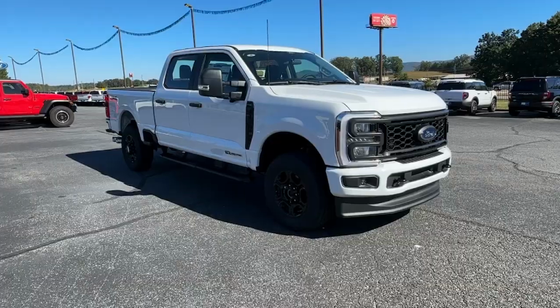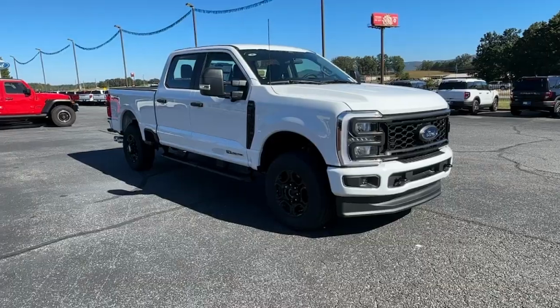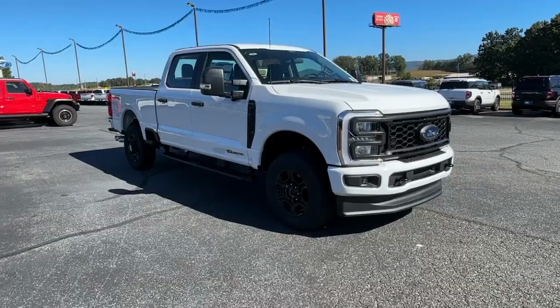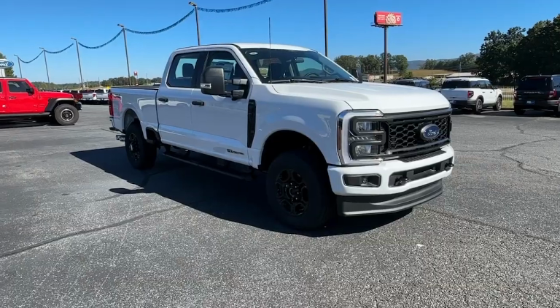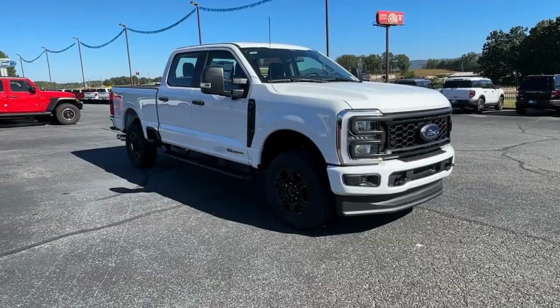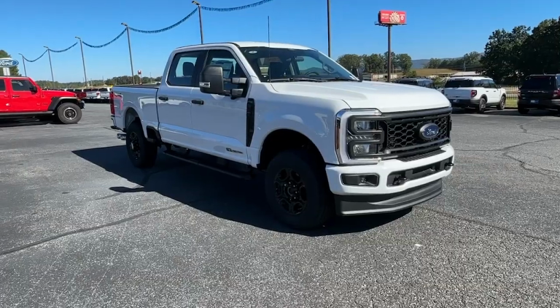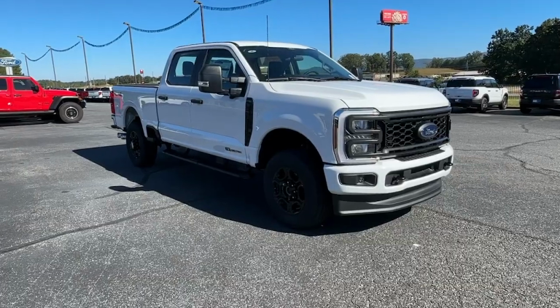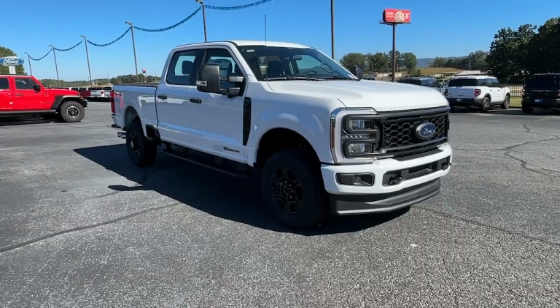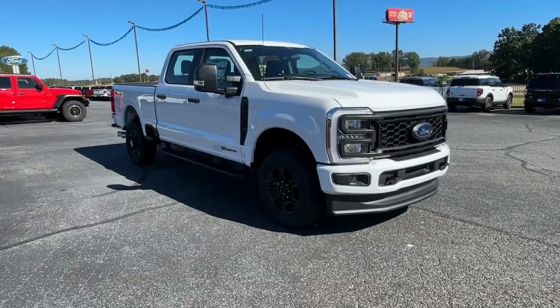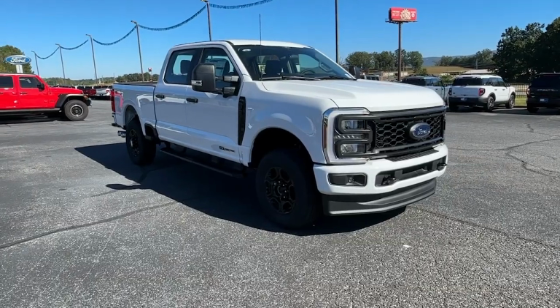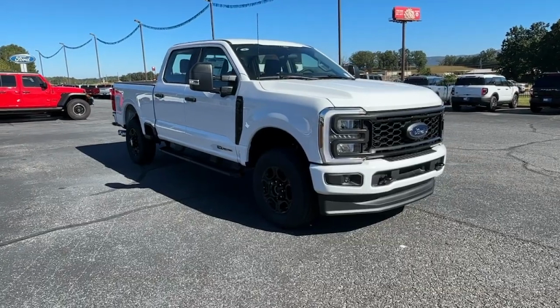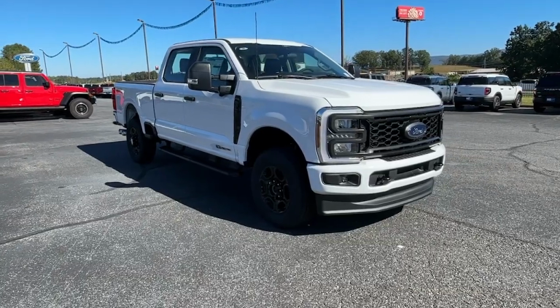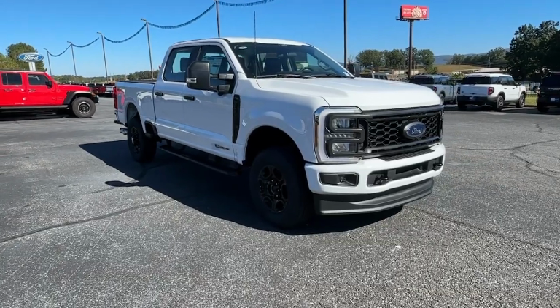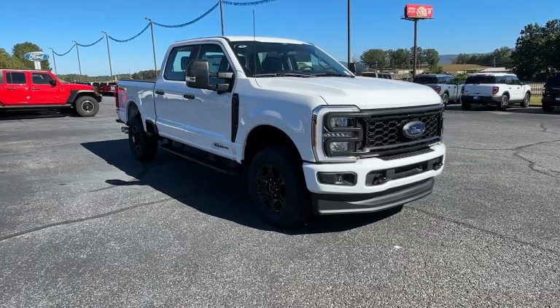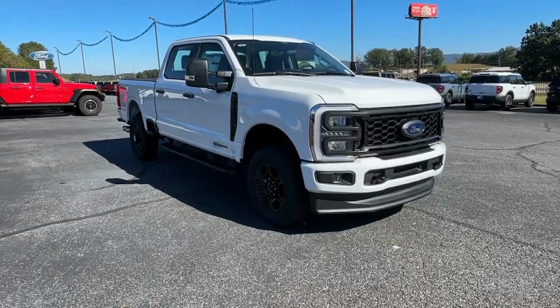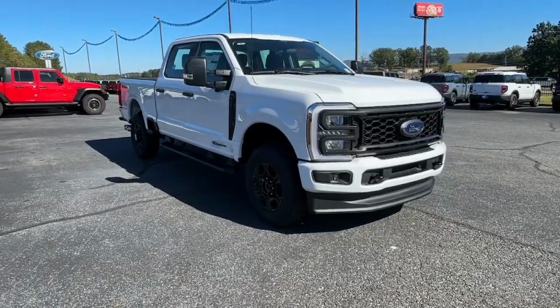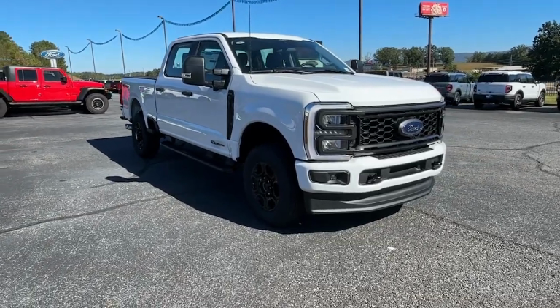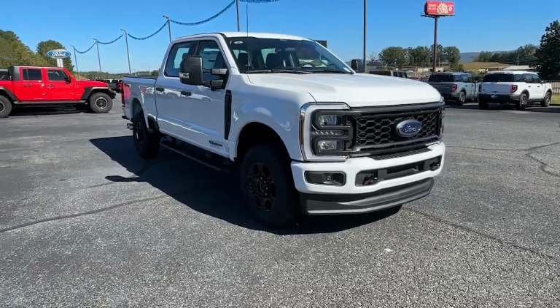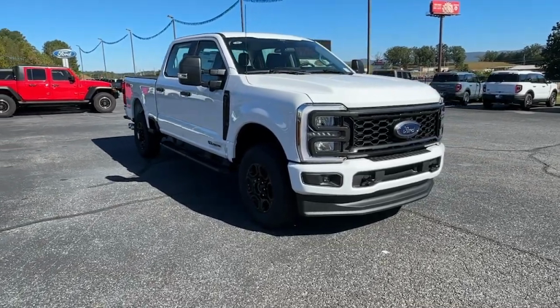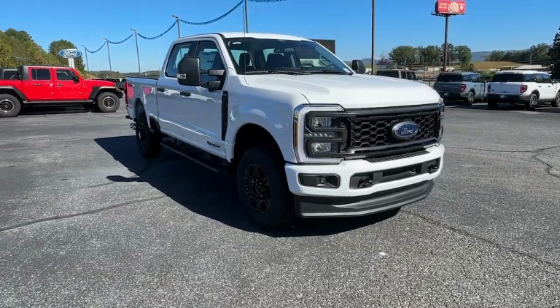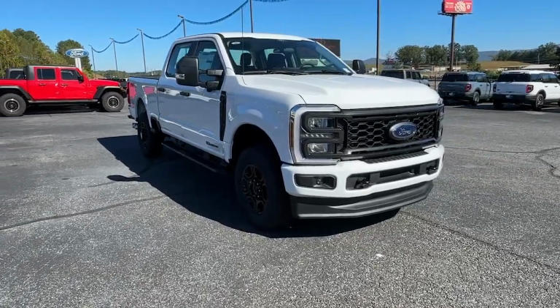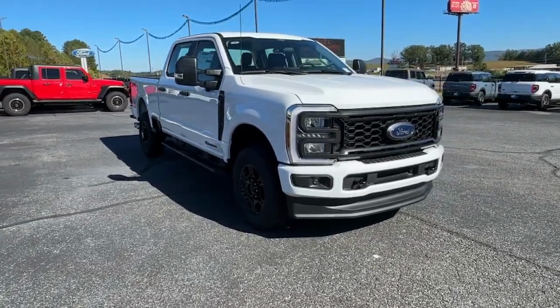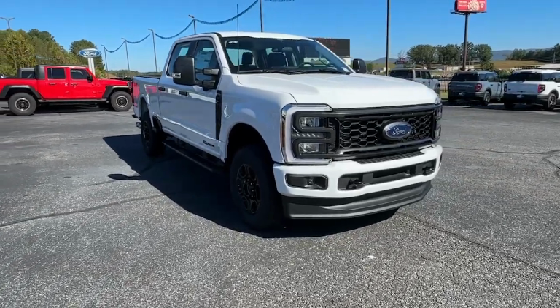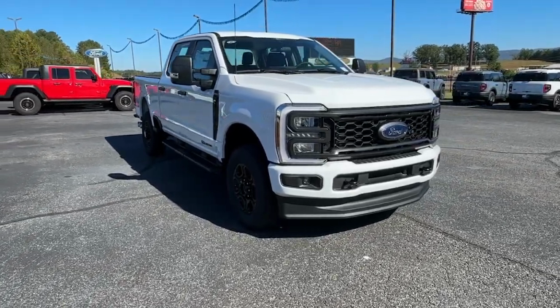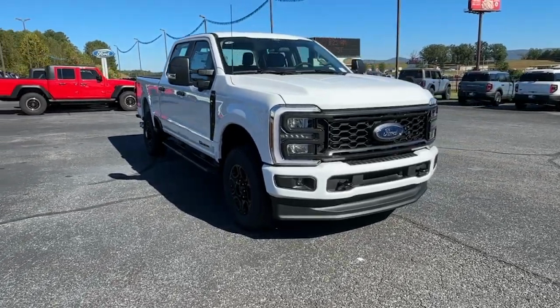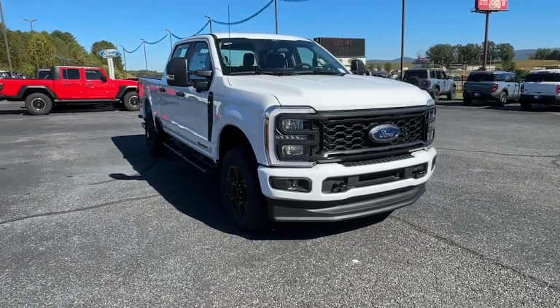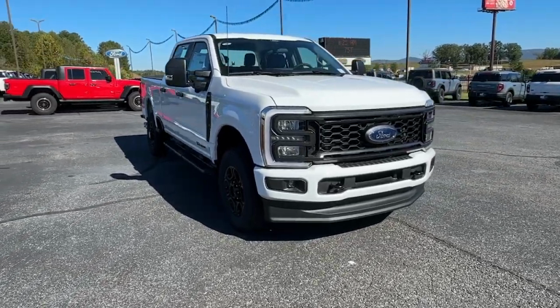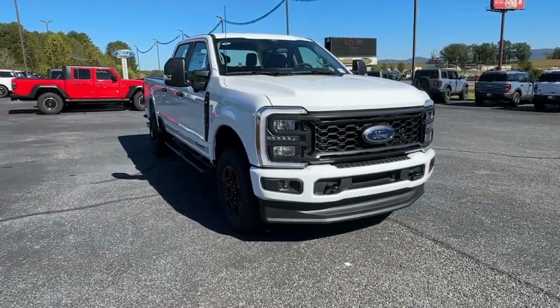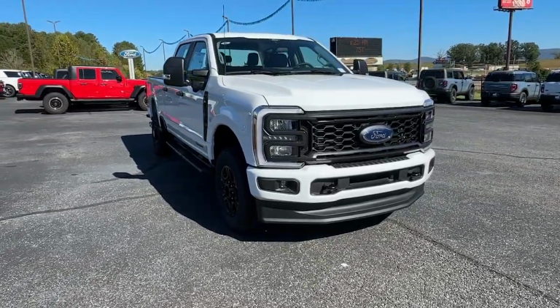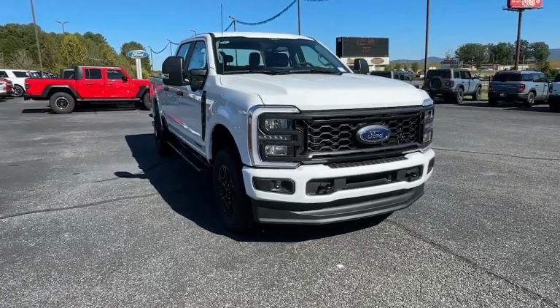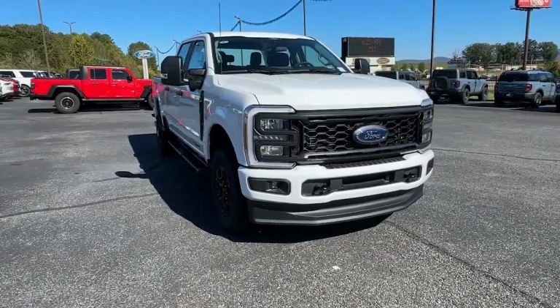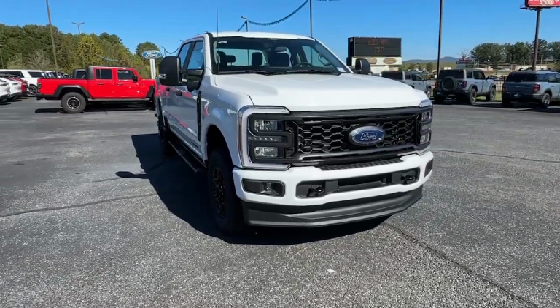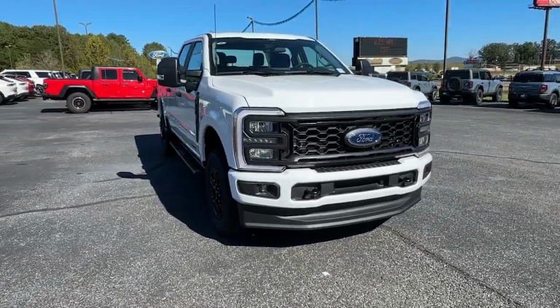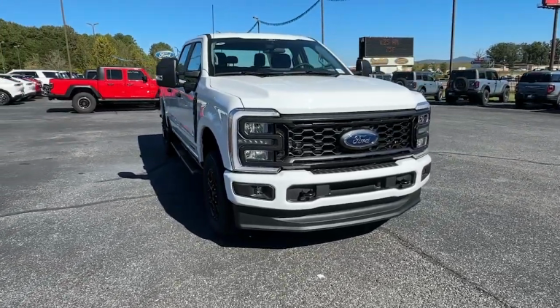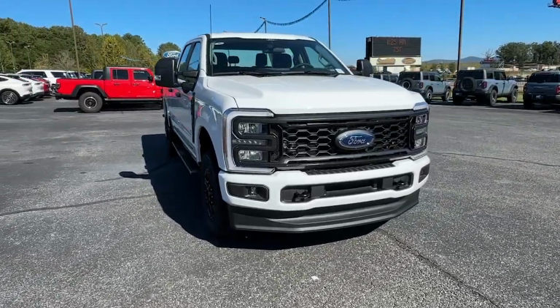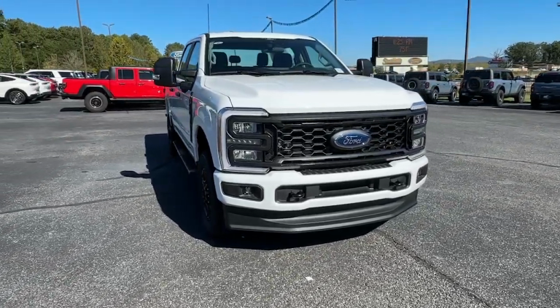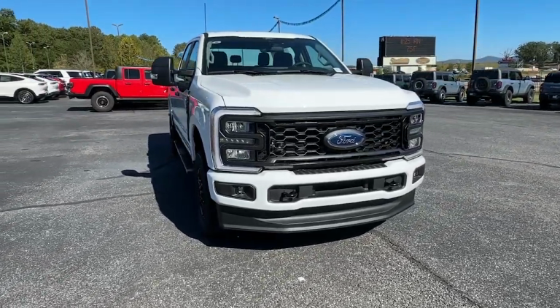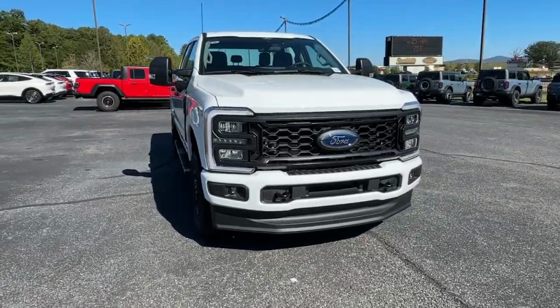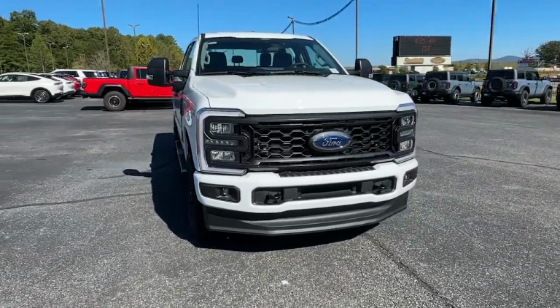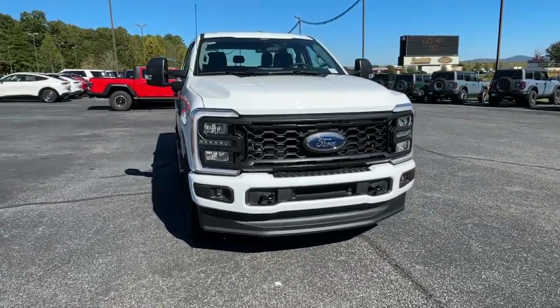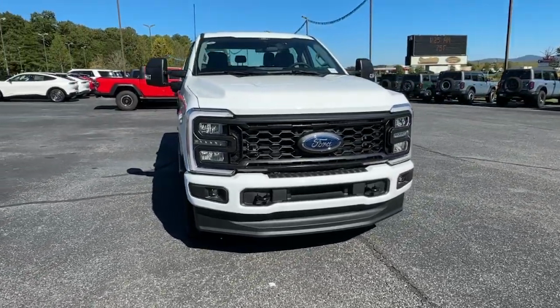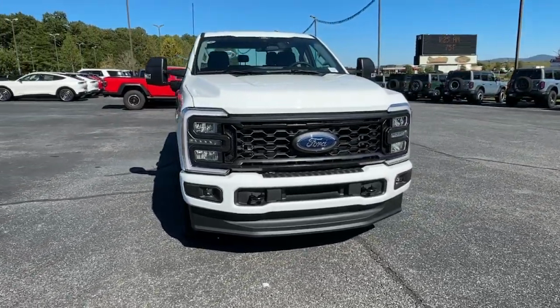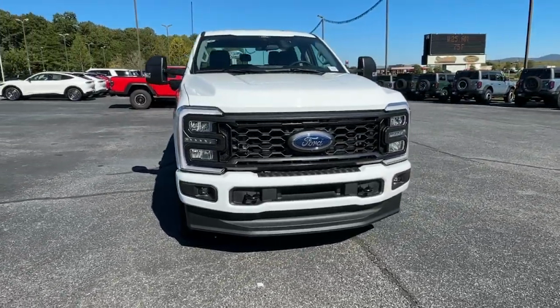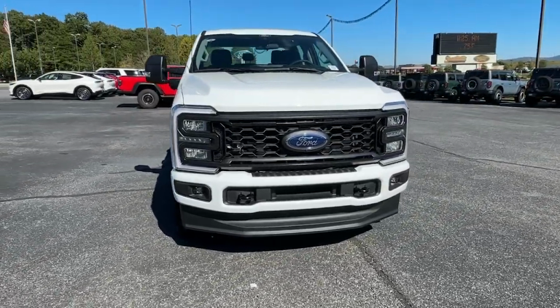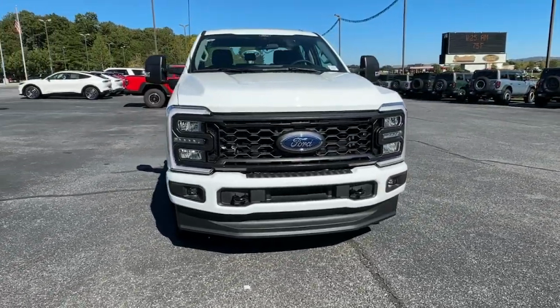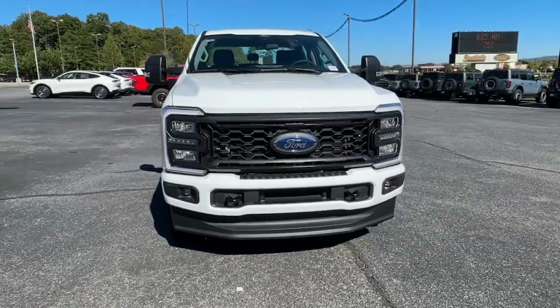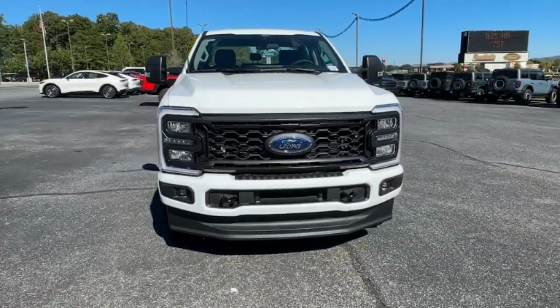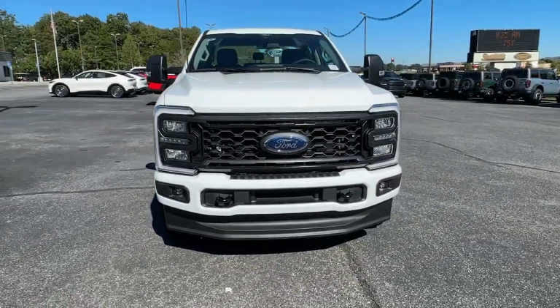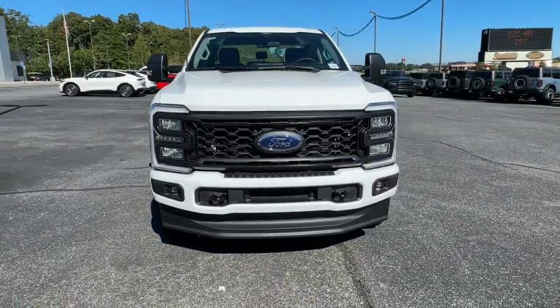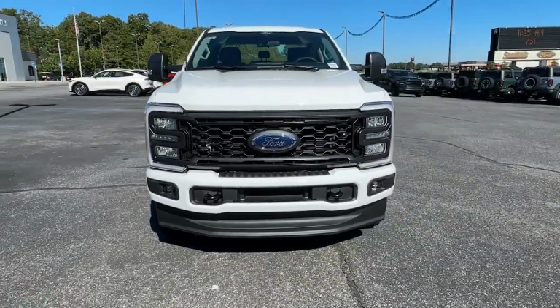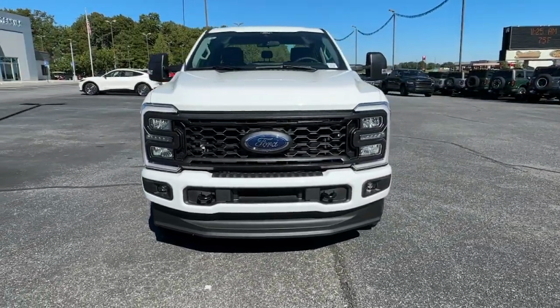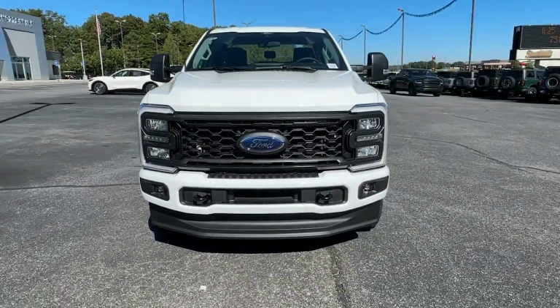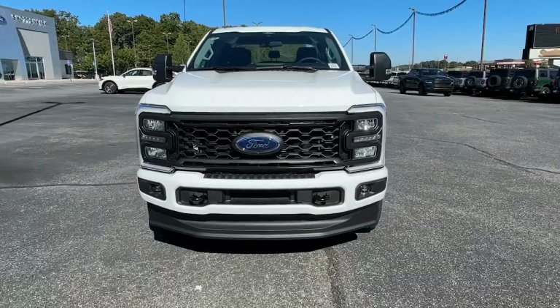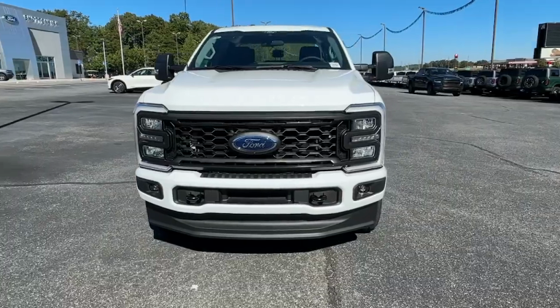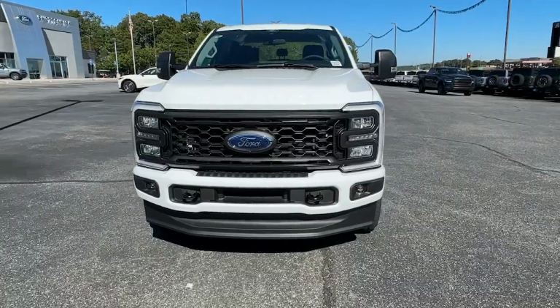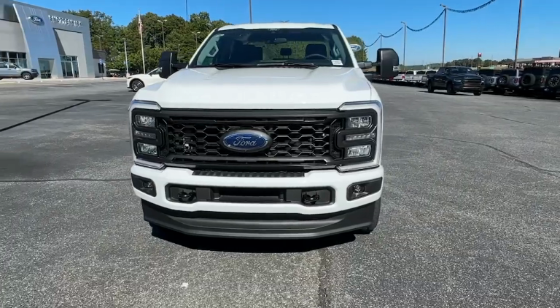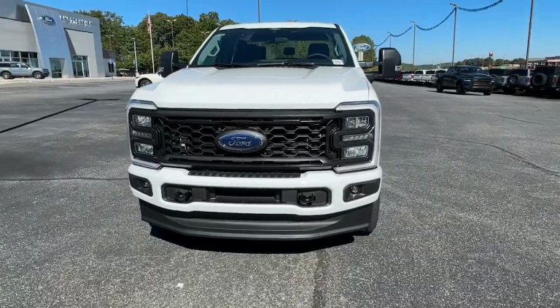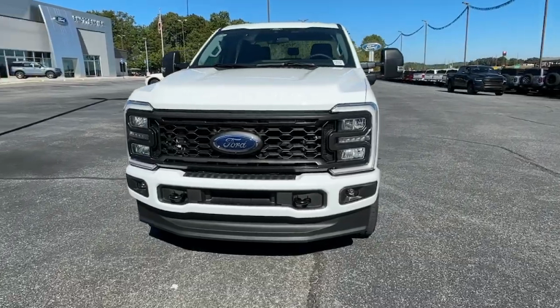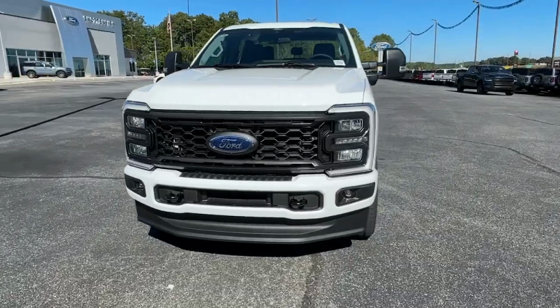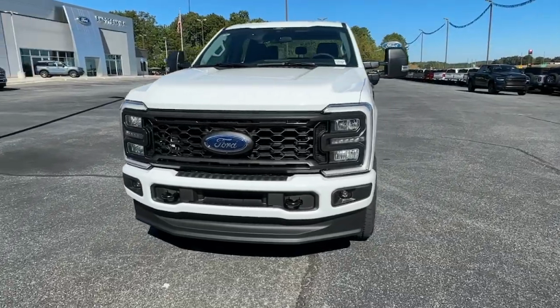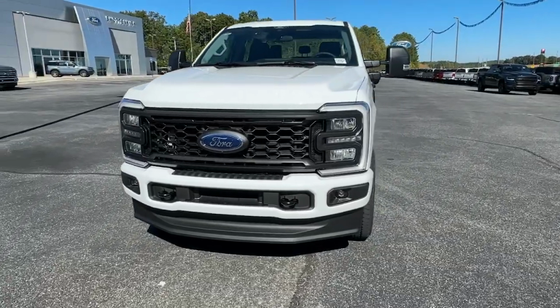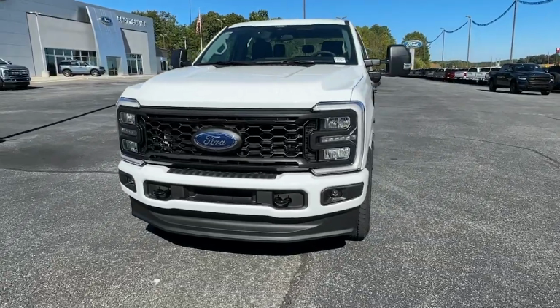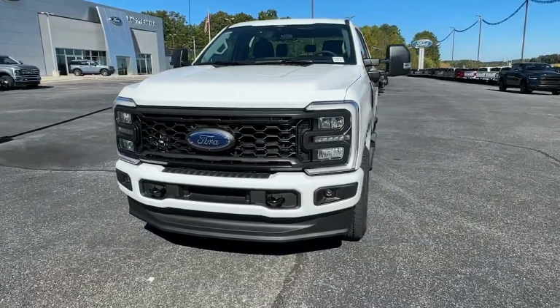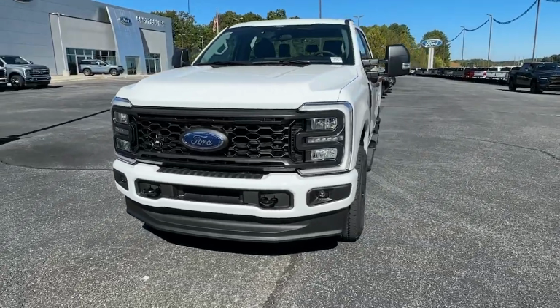Get into the 2024 Ford F-250 — the full-size pickup you can count on.